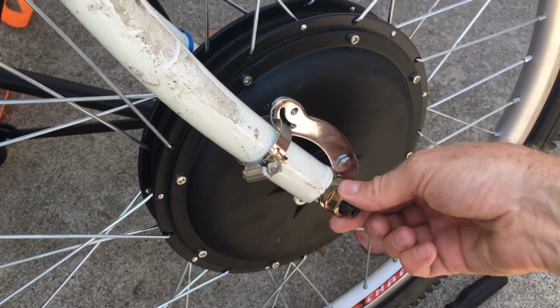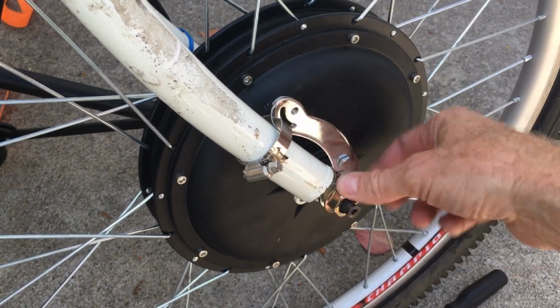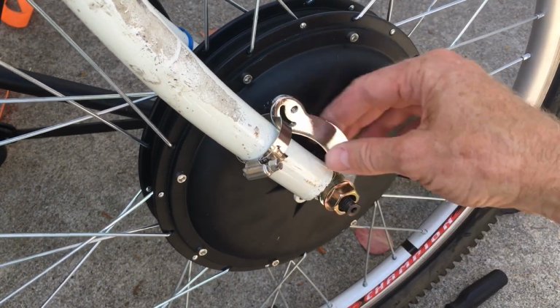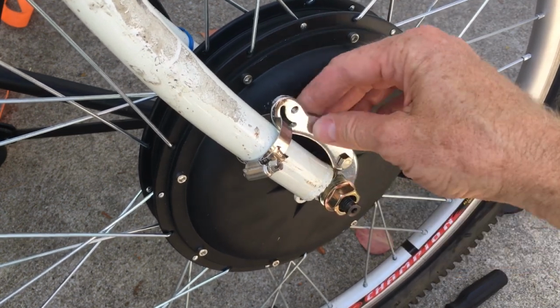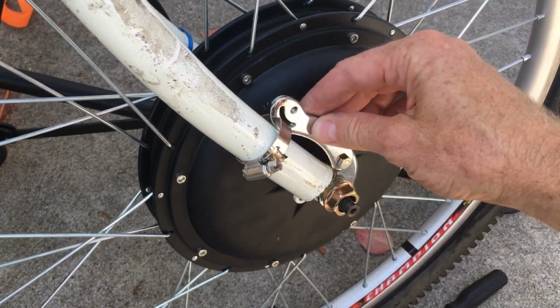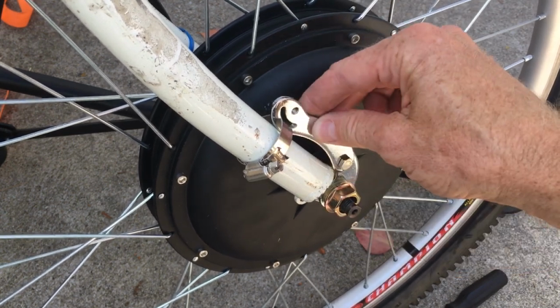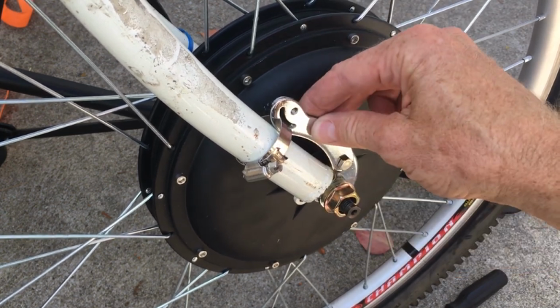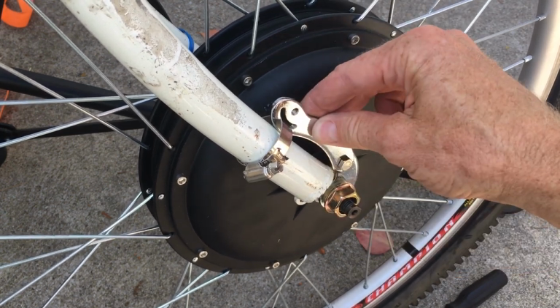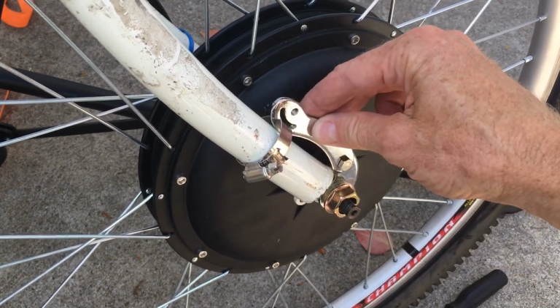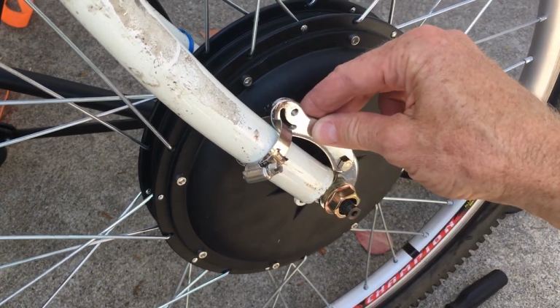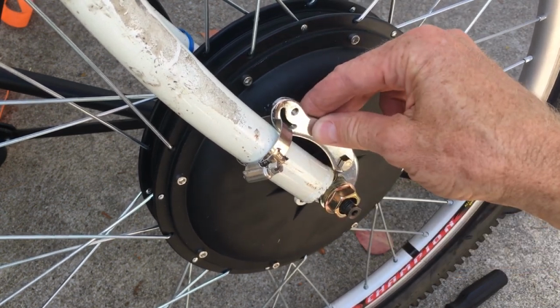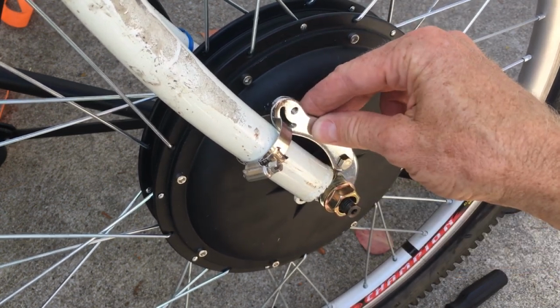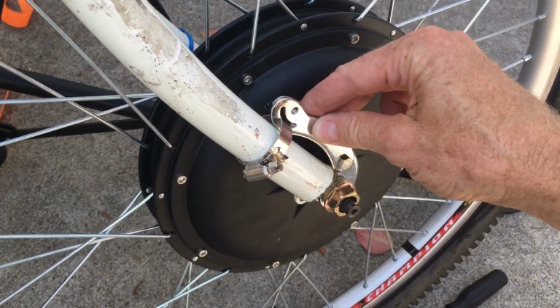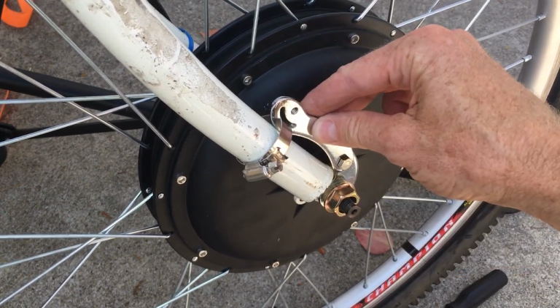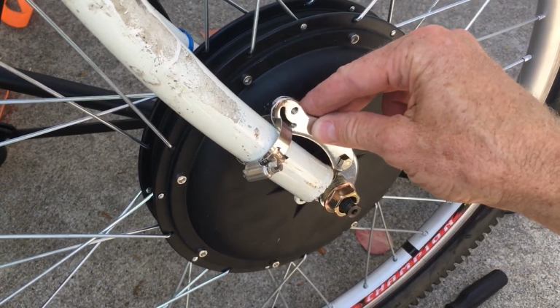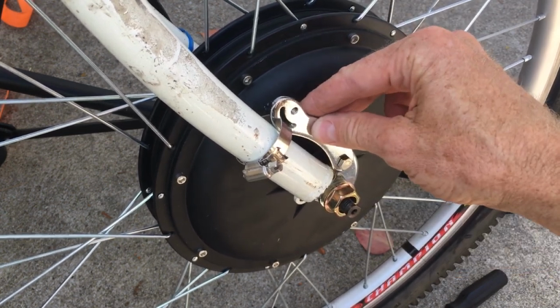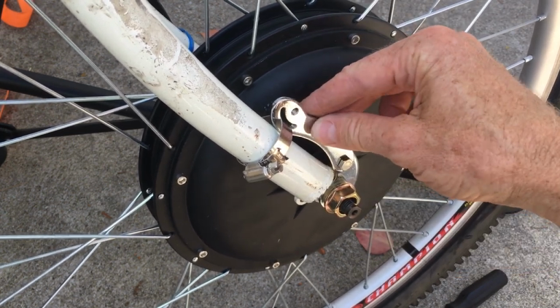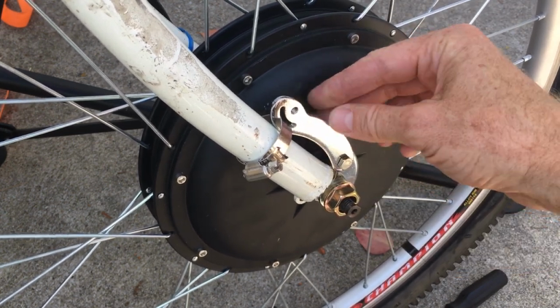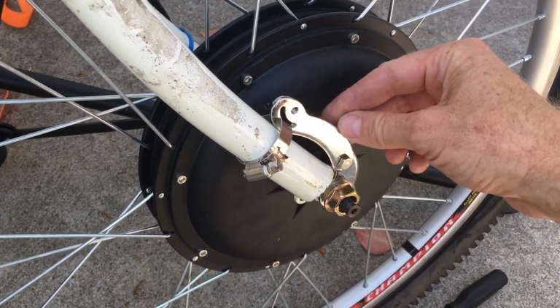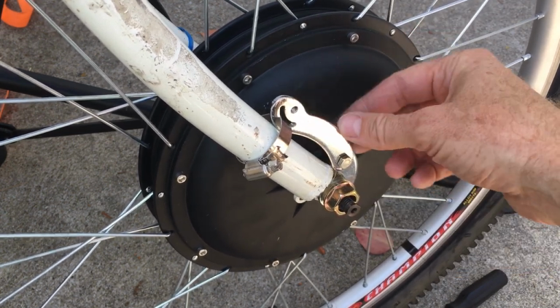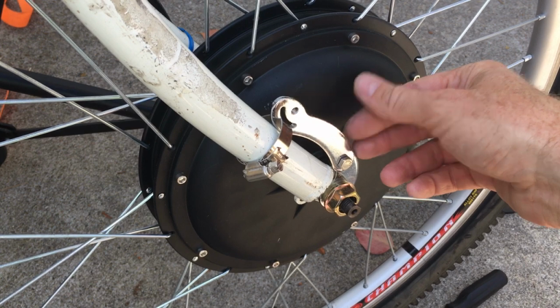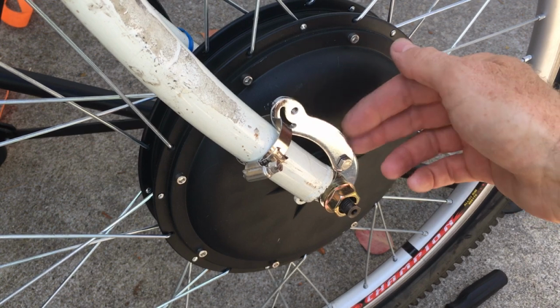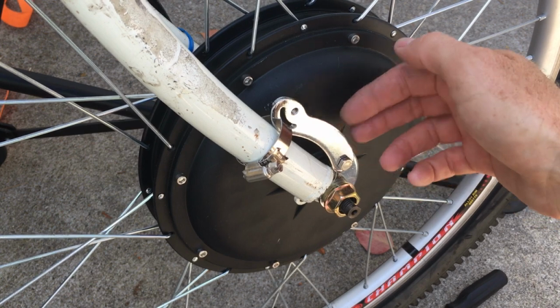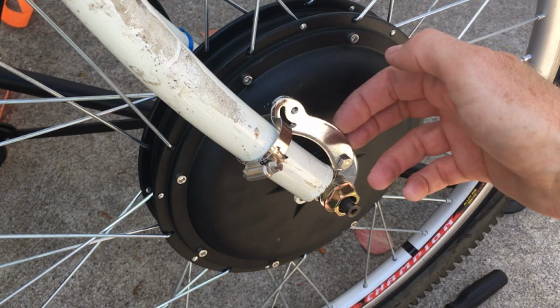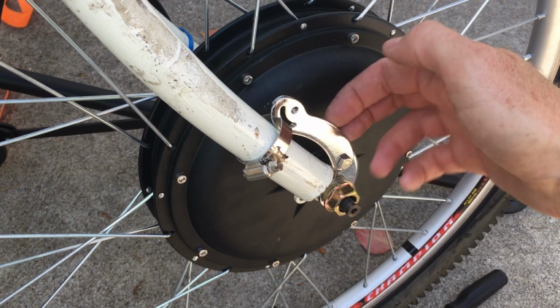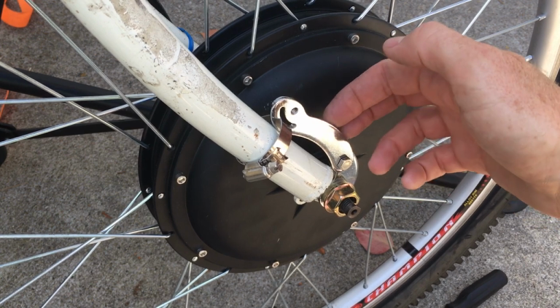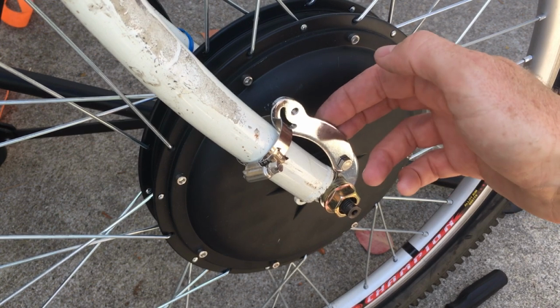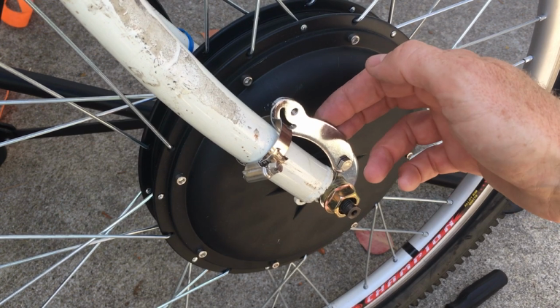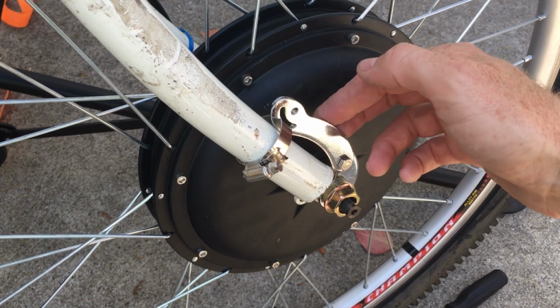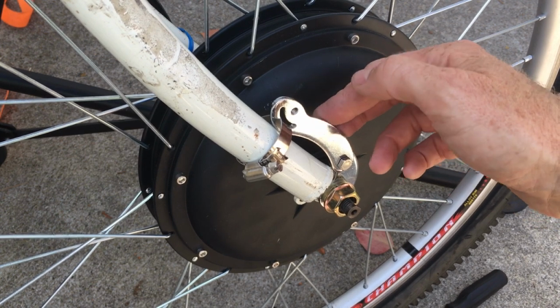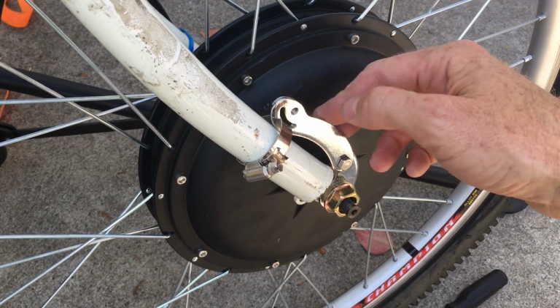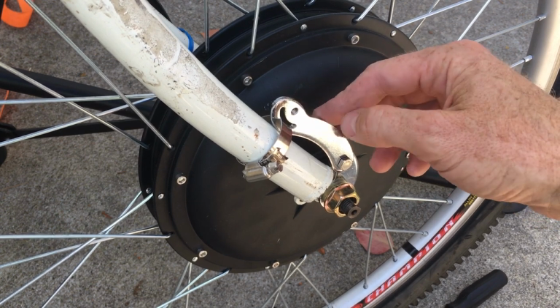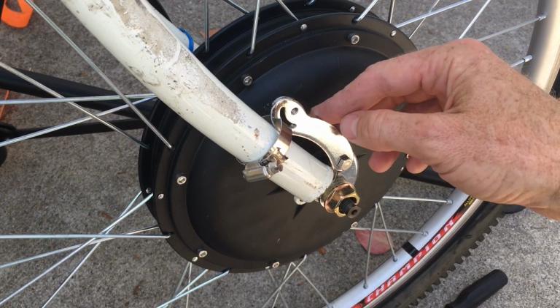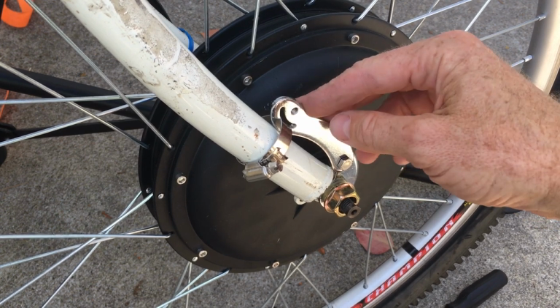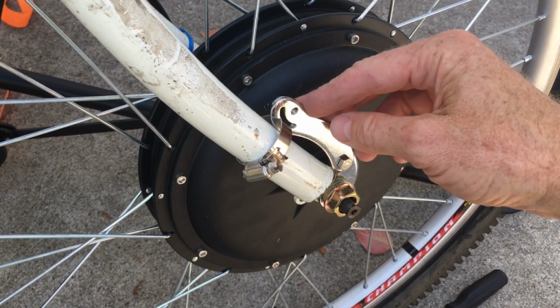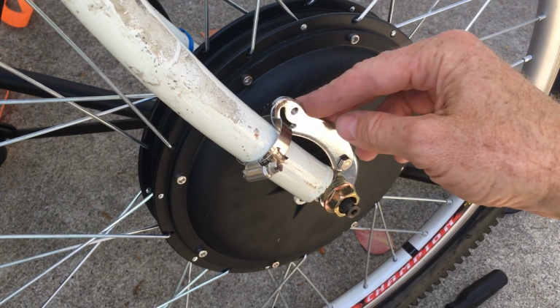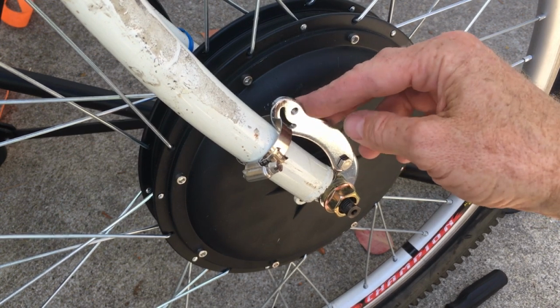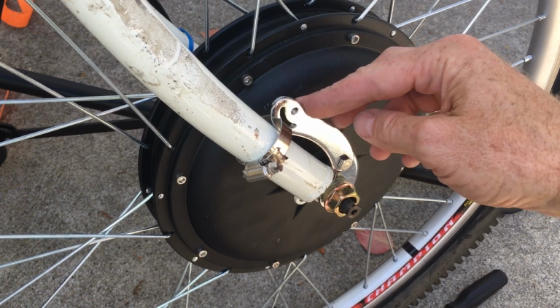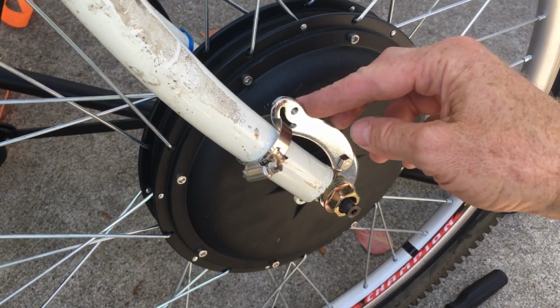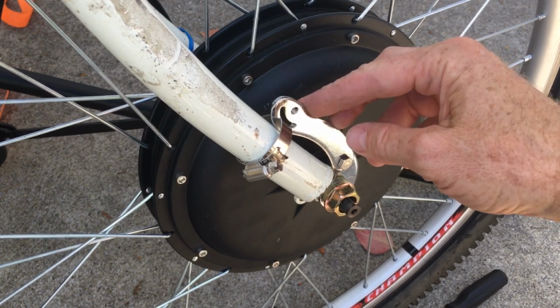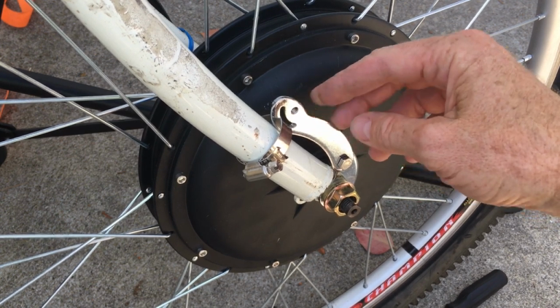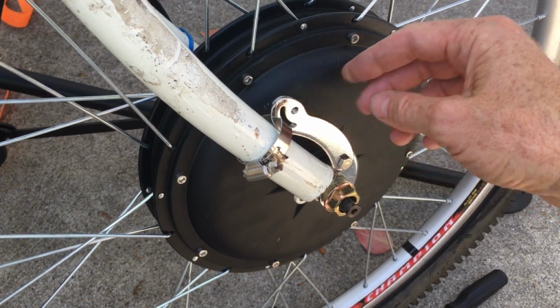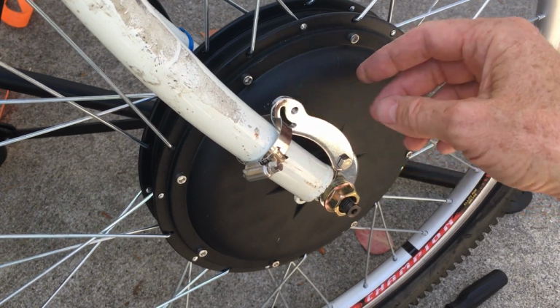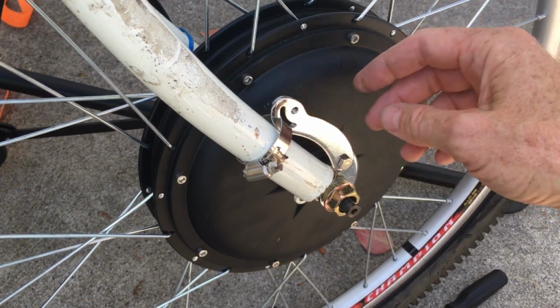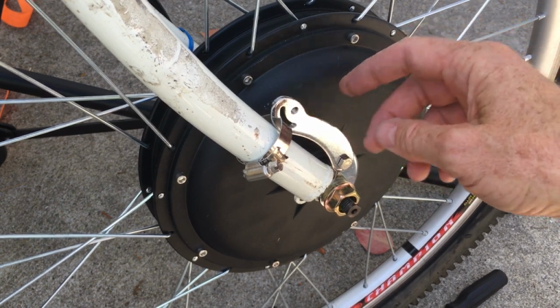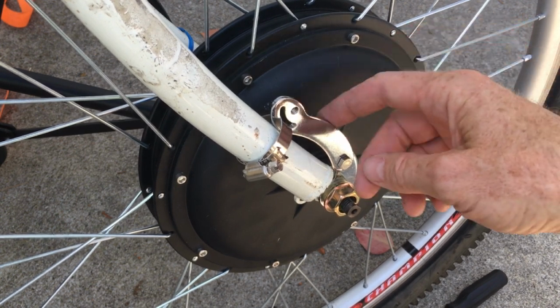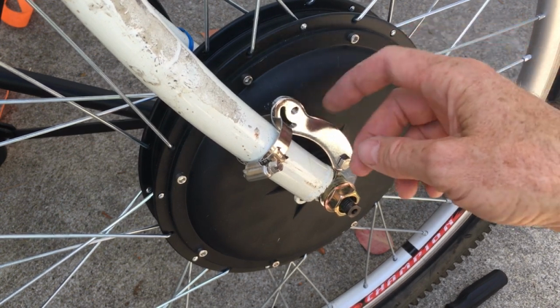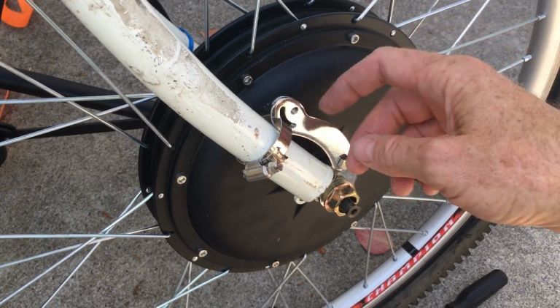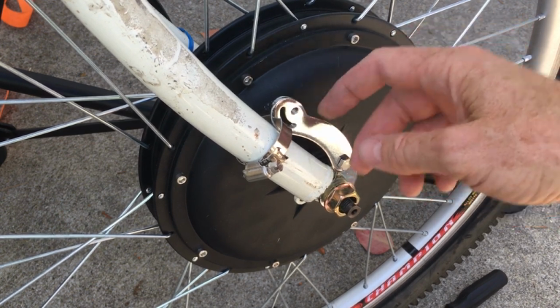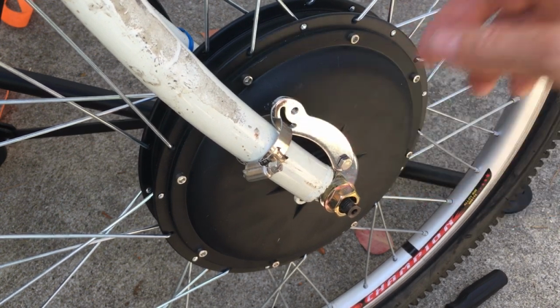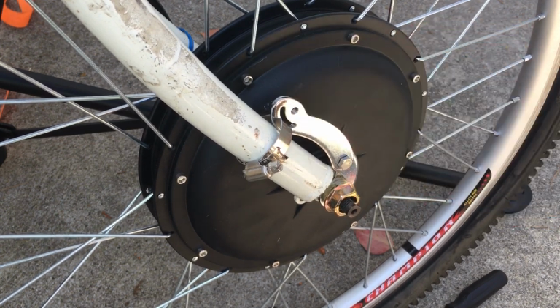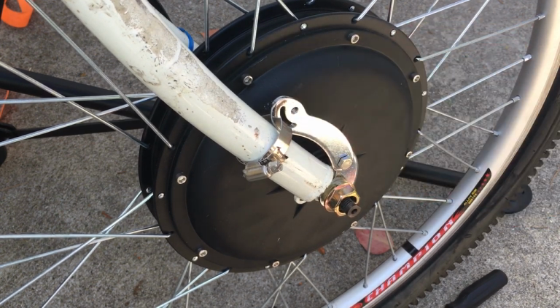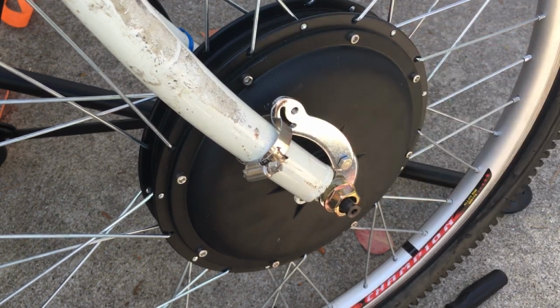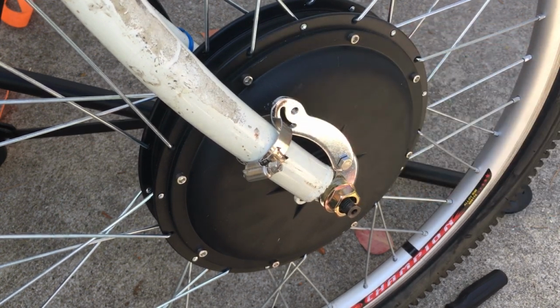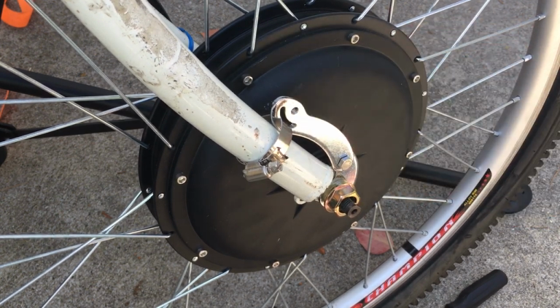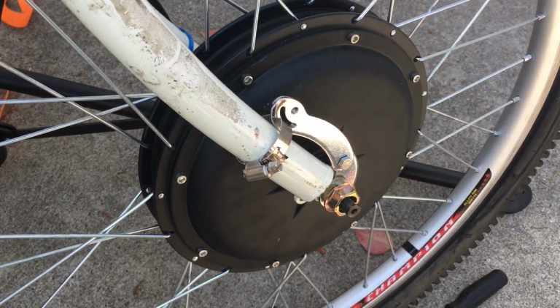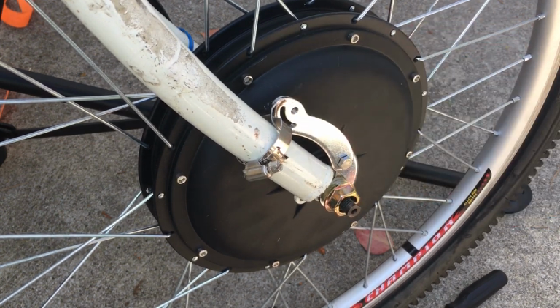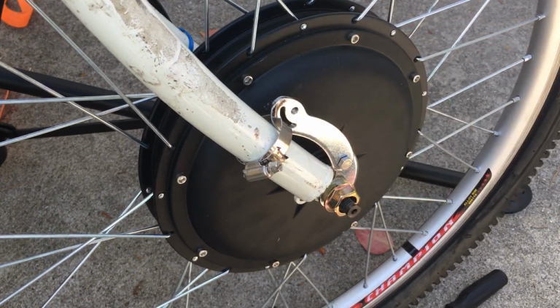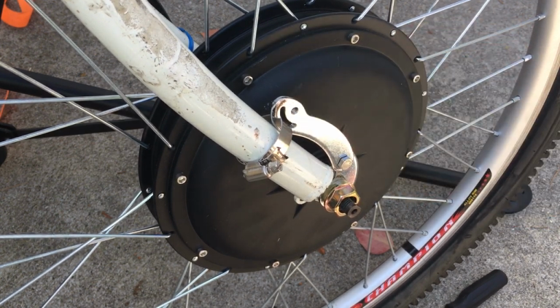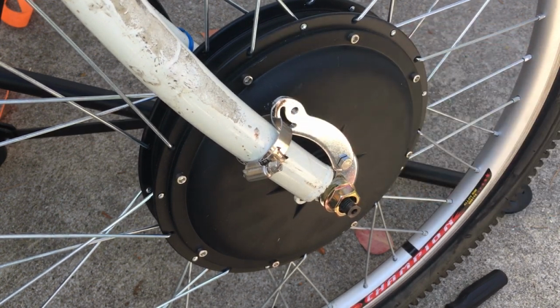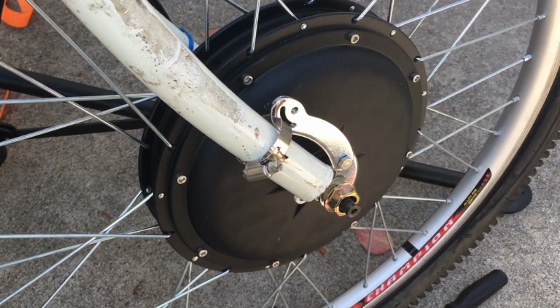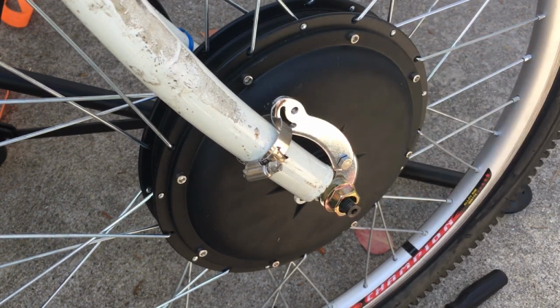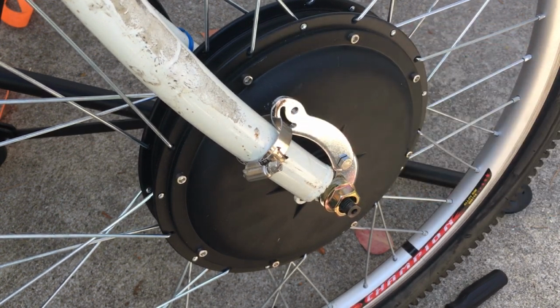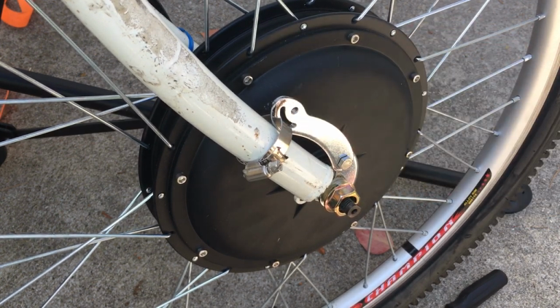It'll also hold it on if the nuts happen to get loose and save your life too, so it's a double safety. Just kind of unpleasant when you have to change your tire.